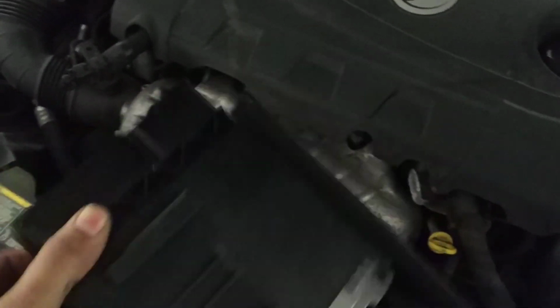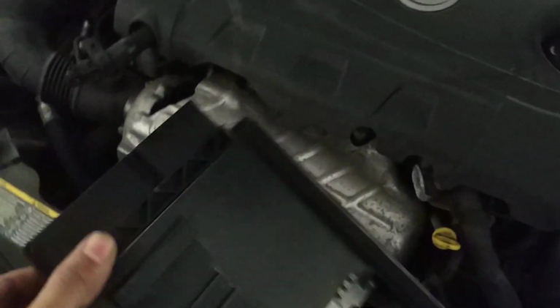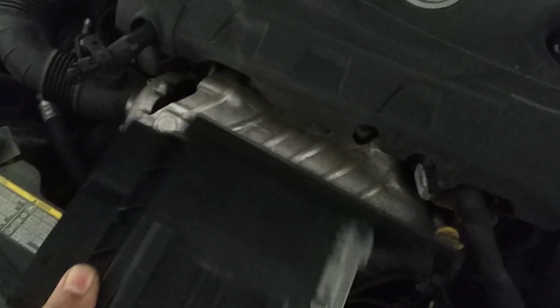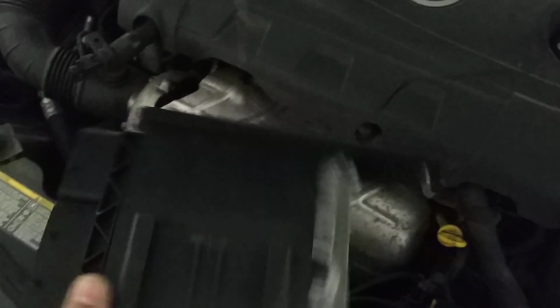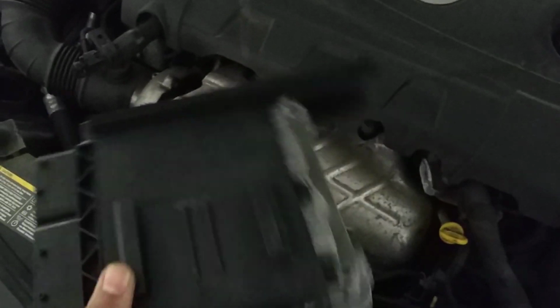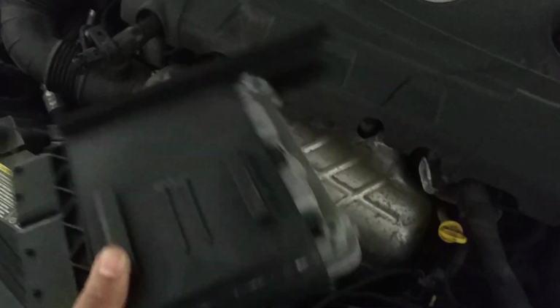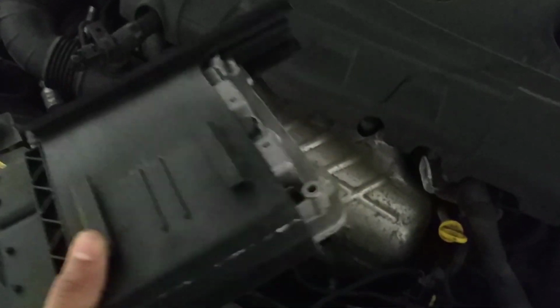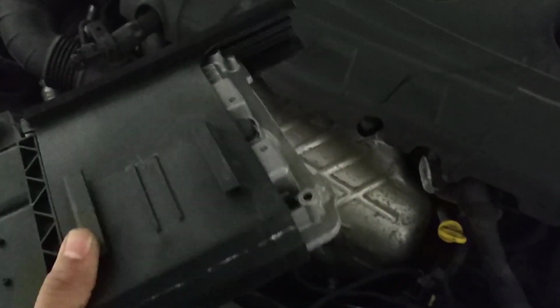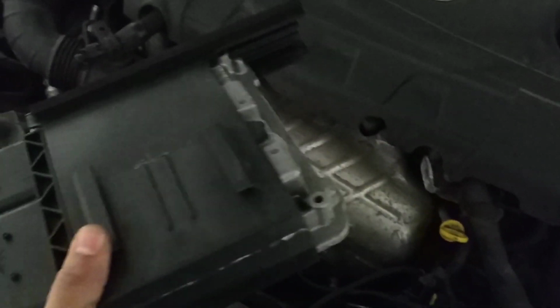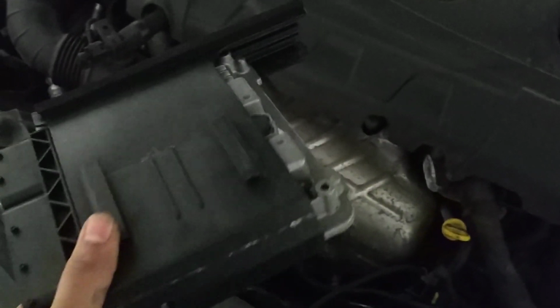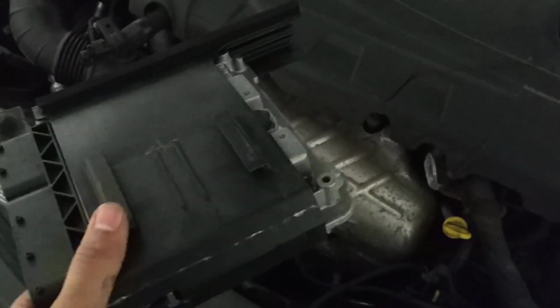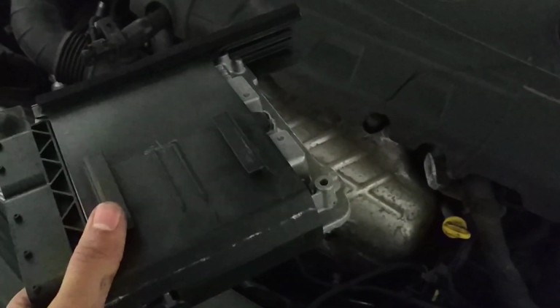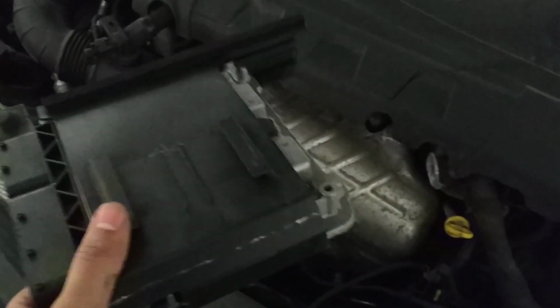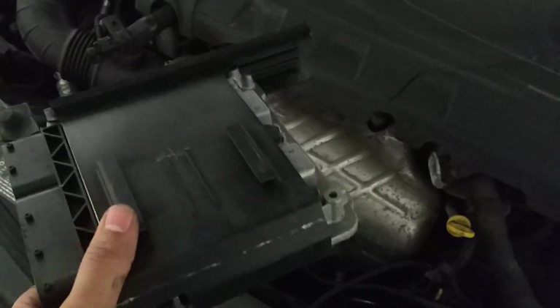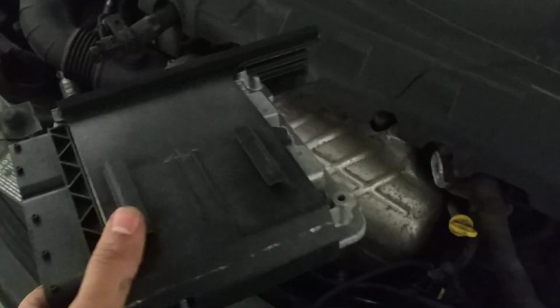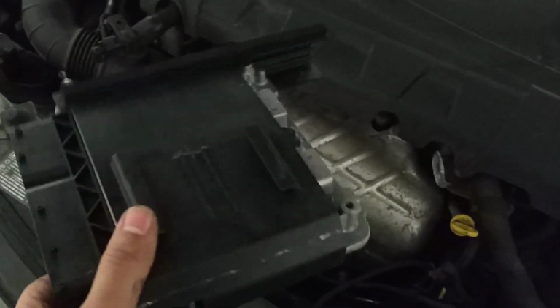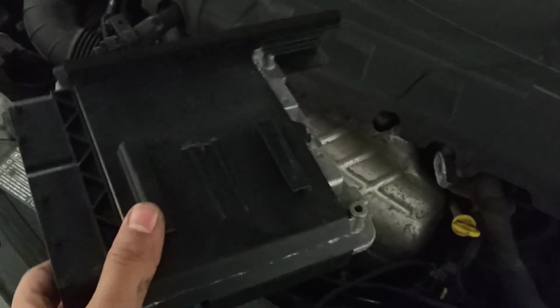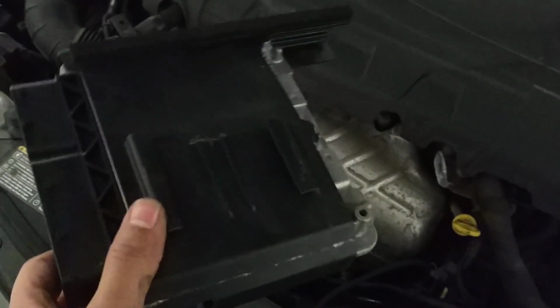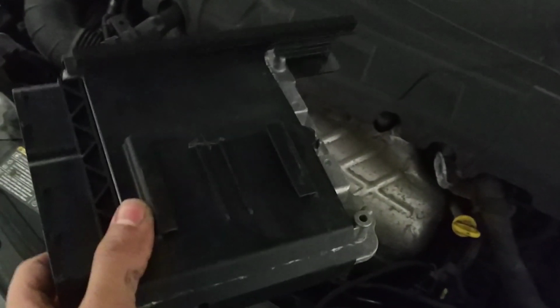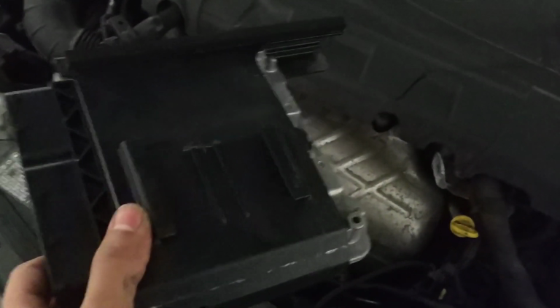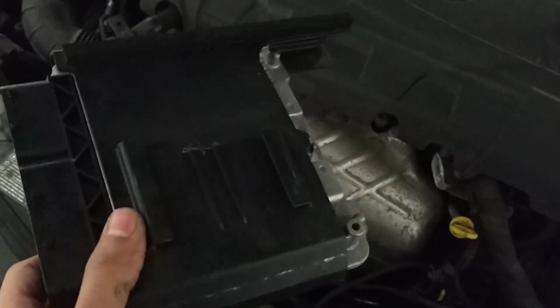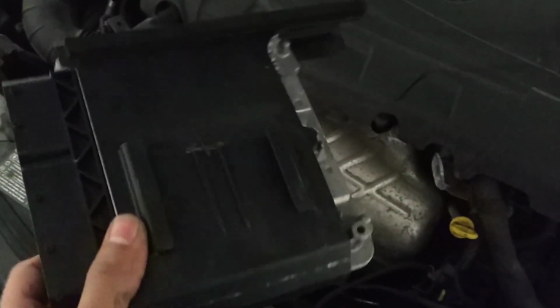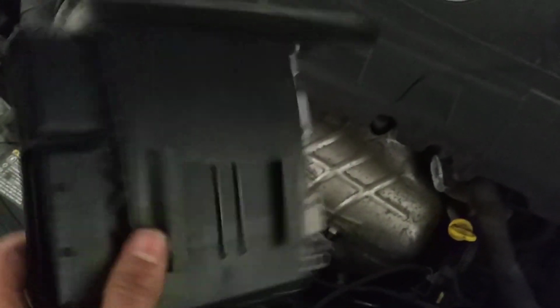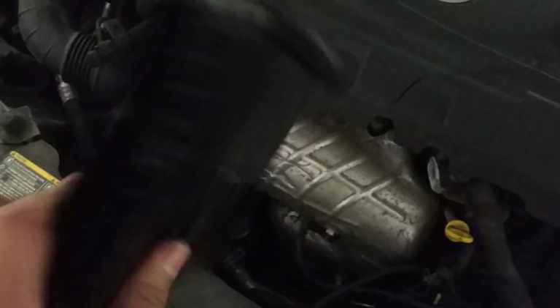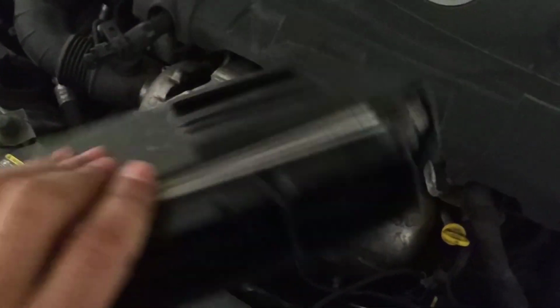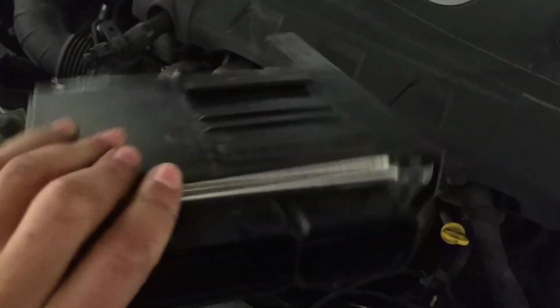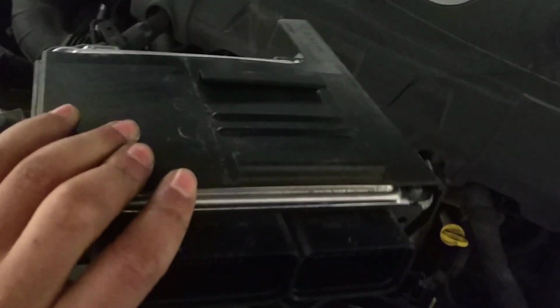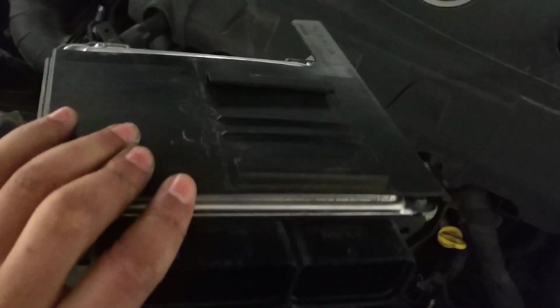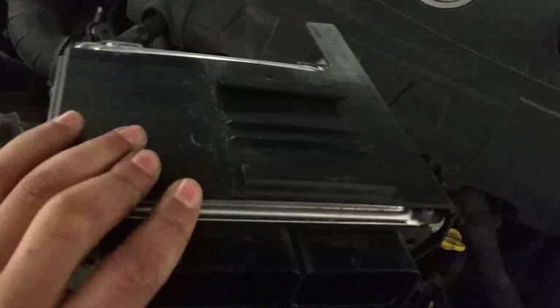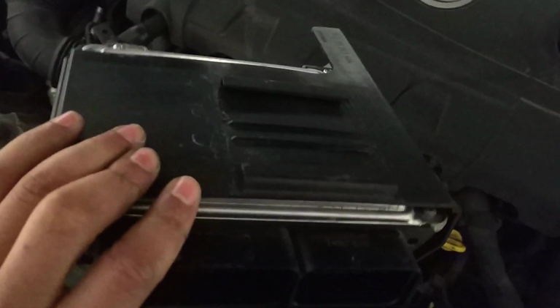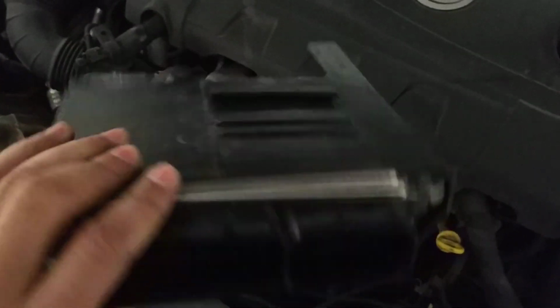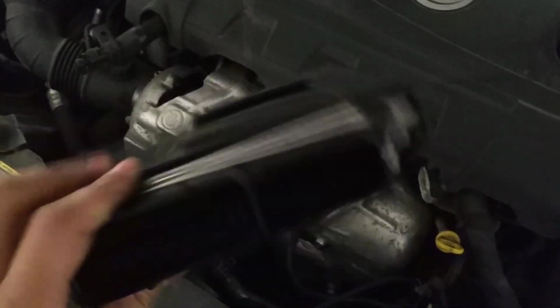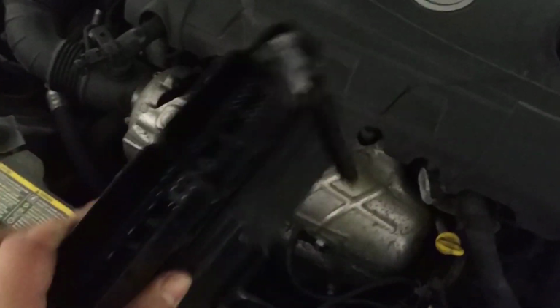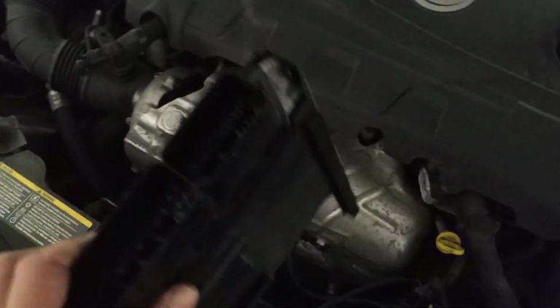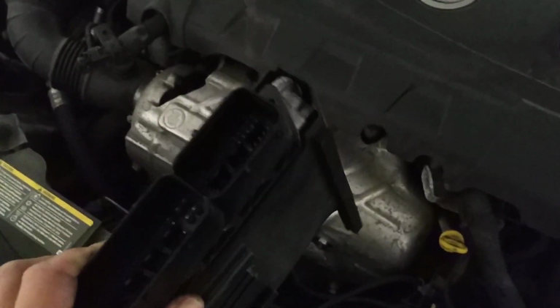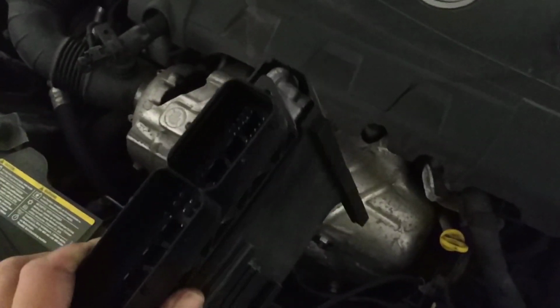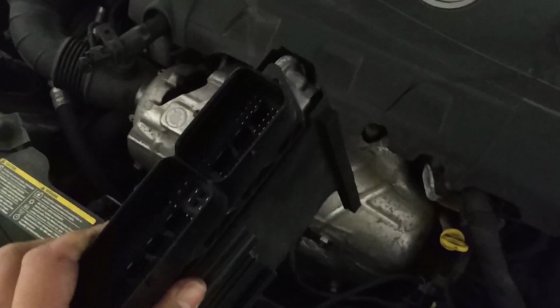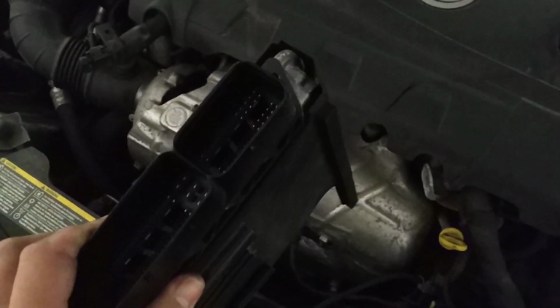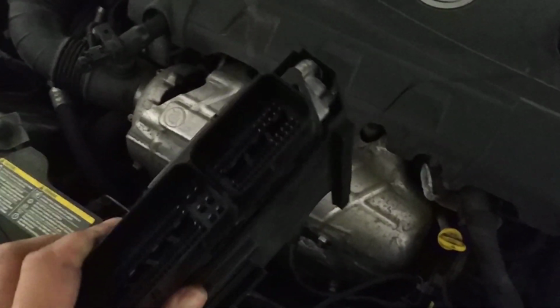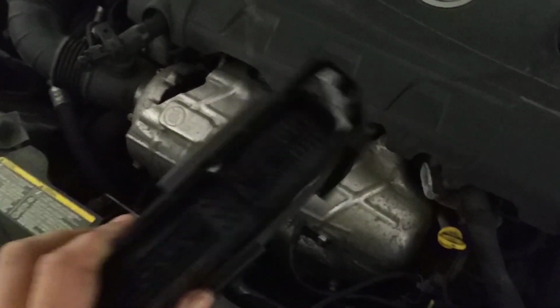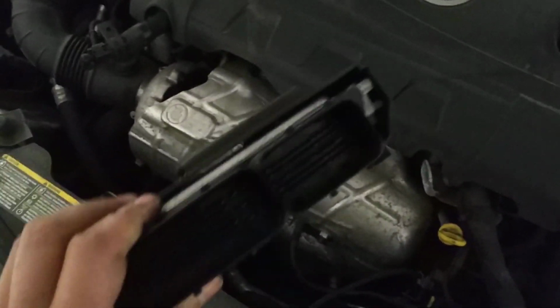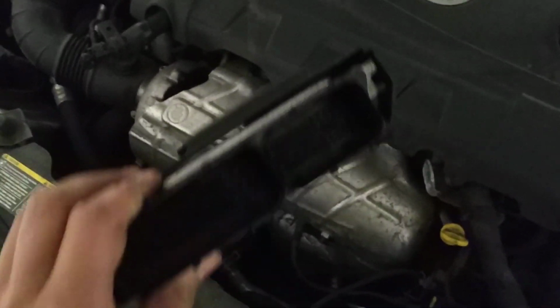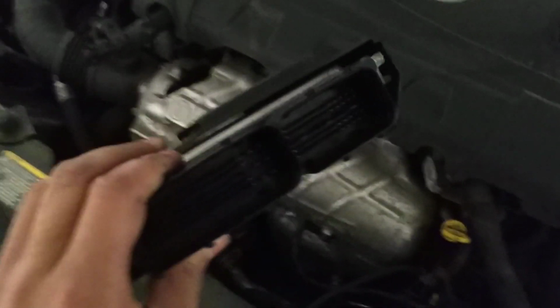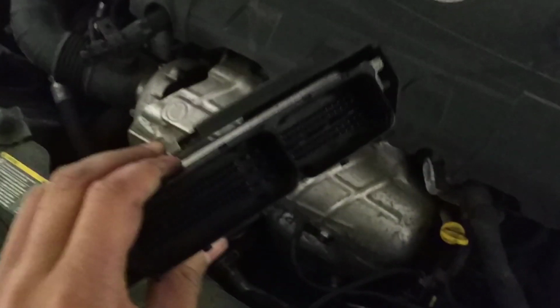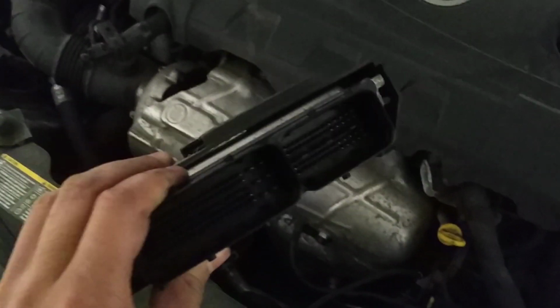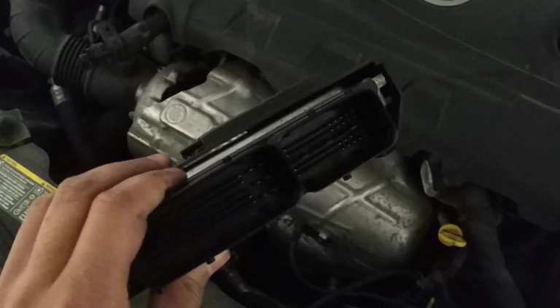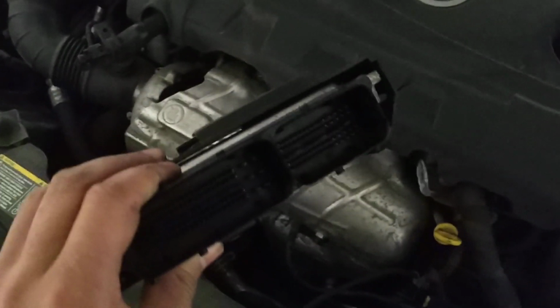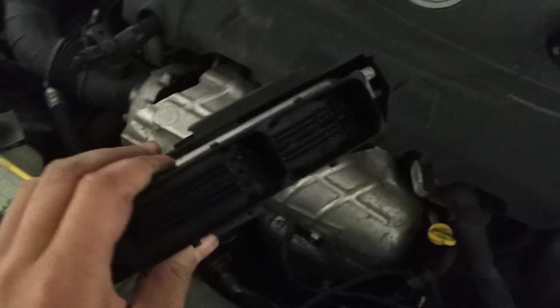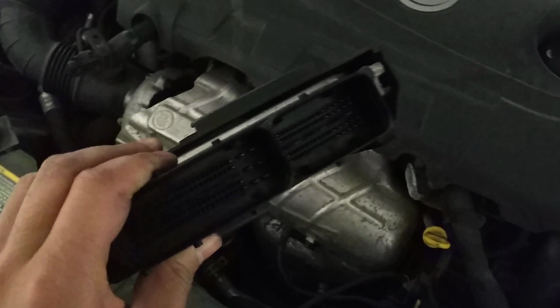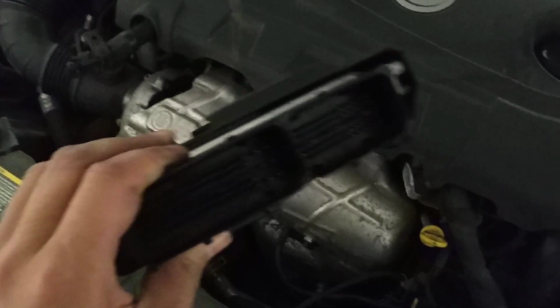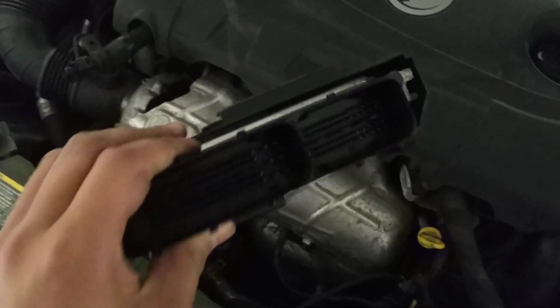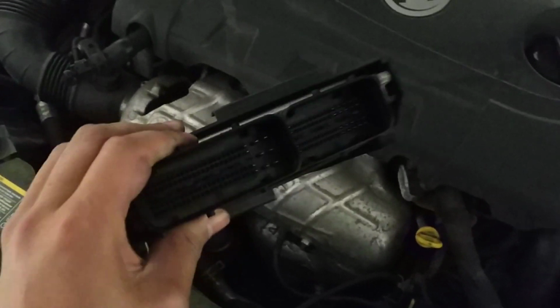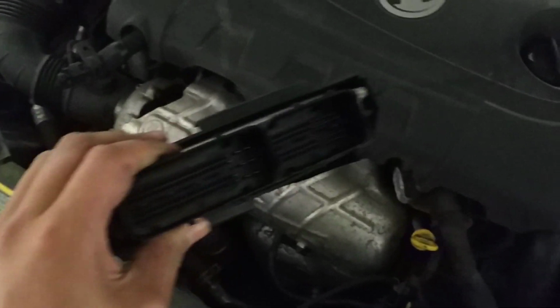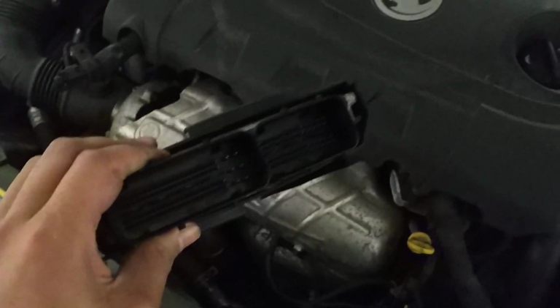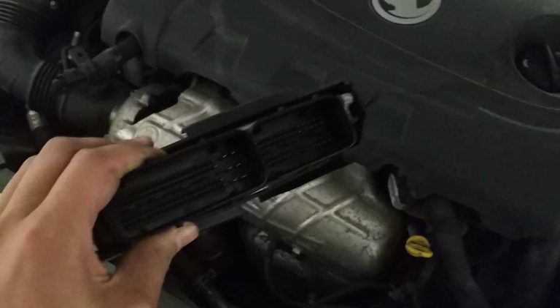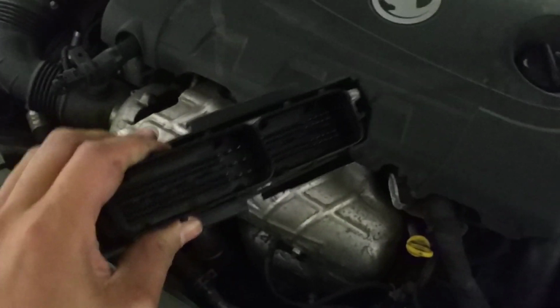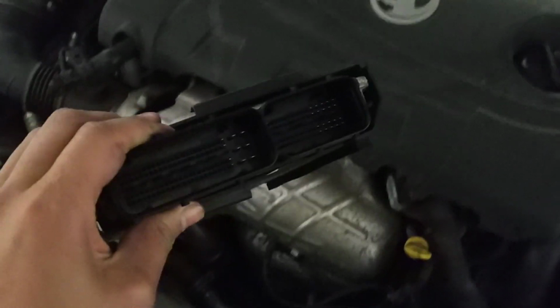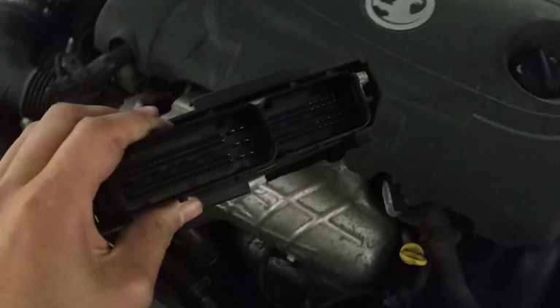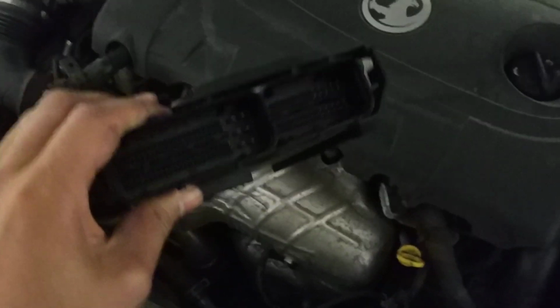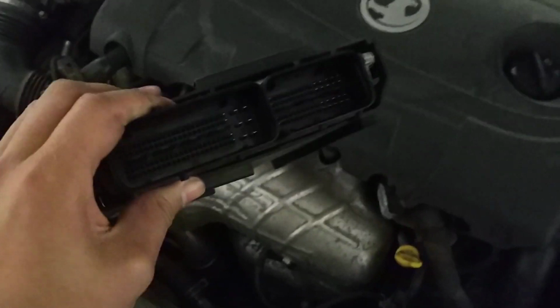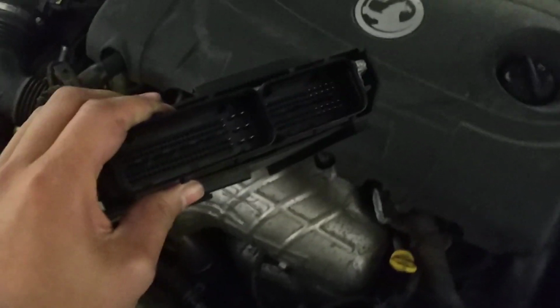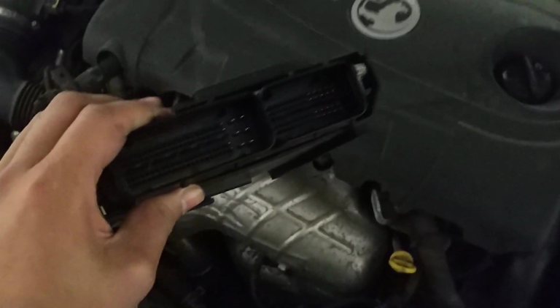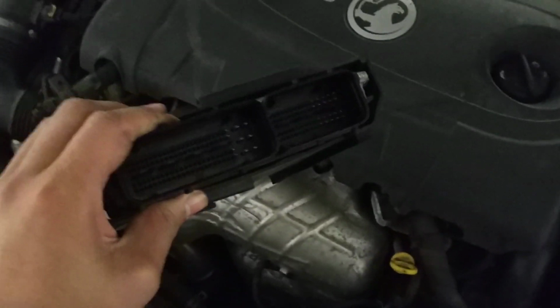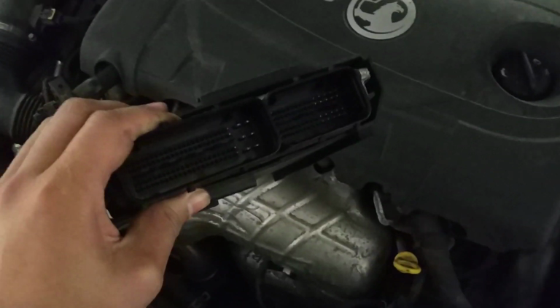We're going to take this to the bench now, take it out of the last bit of casing, open it up and get on KTAG to program it.